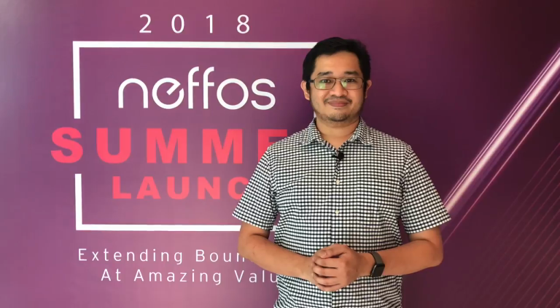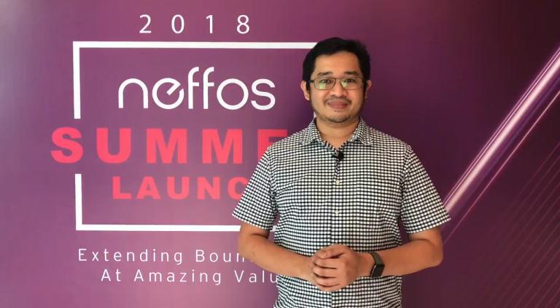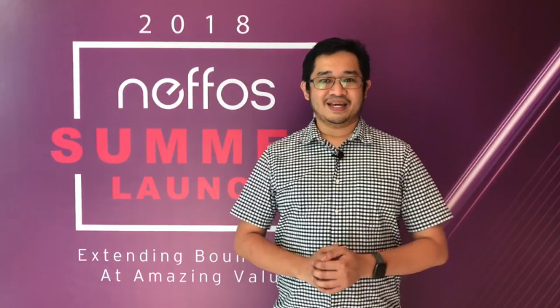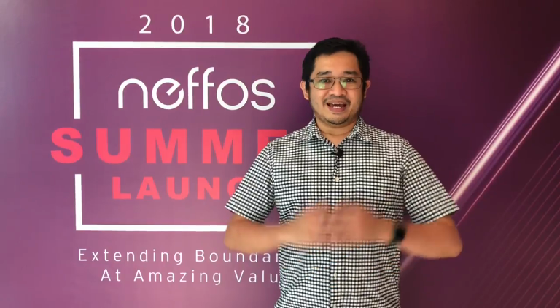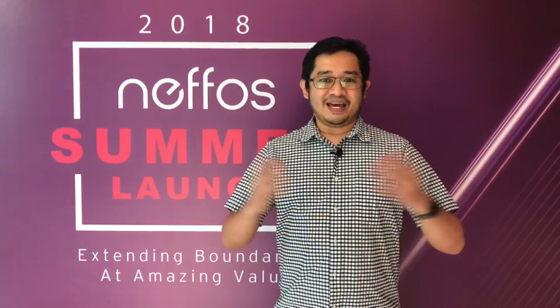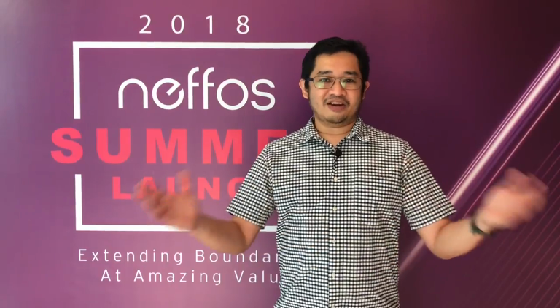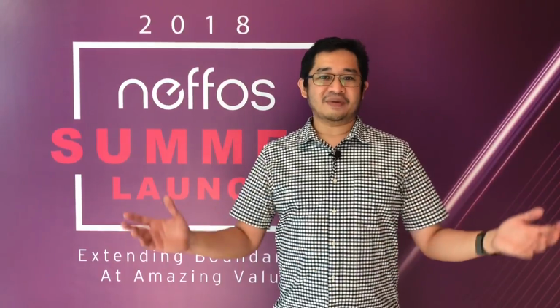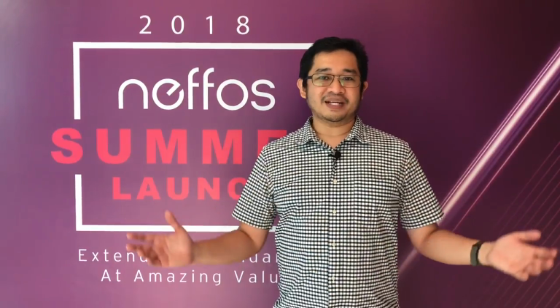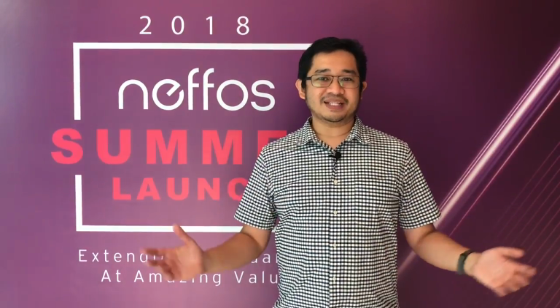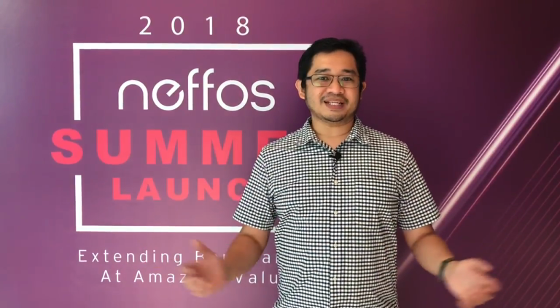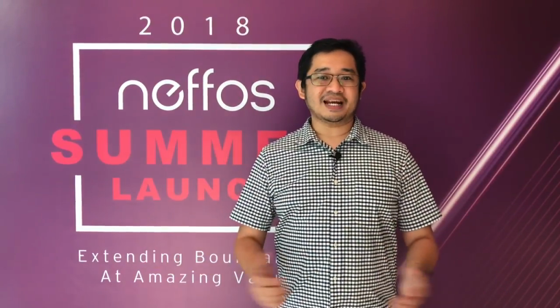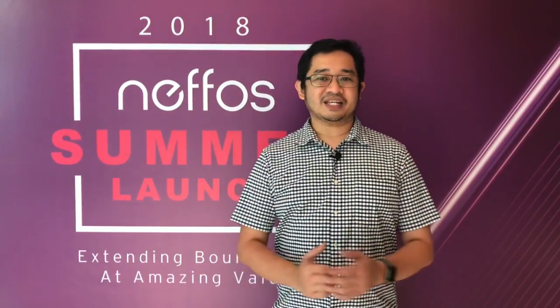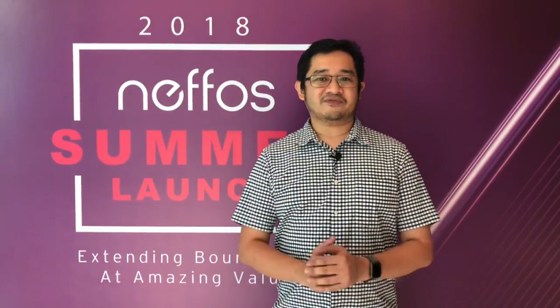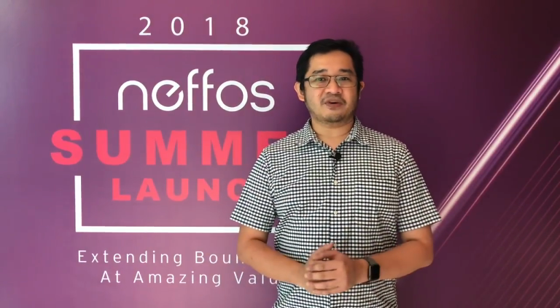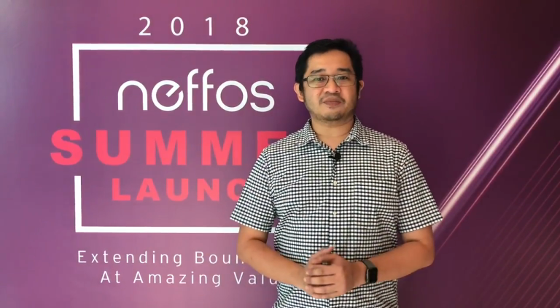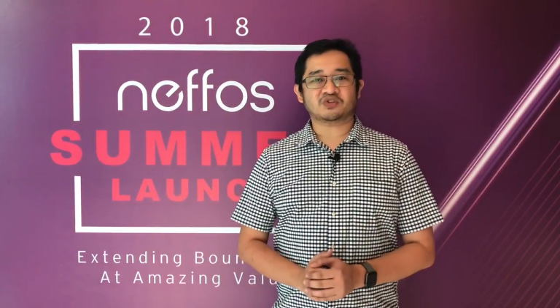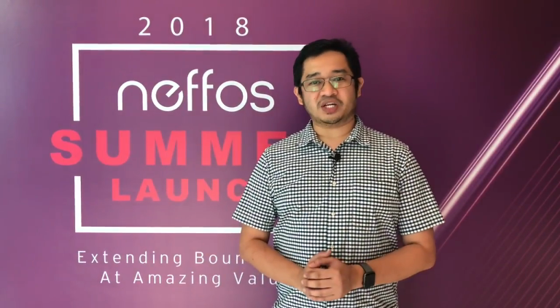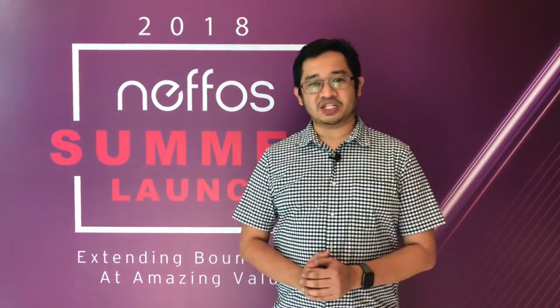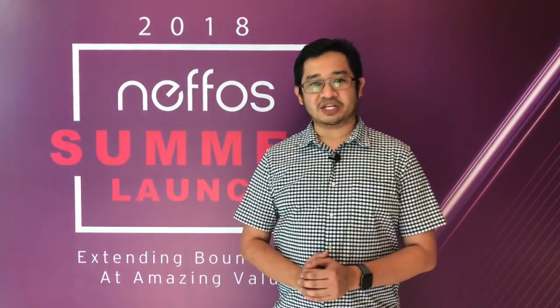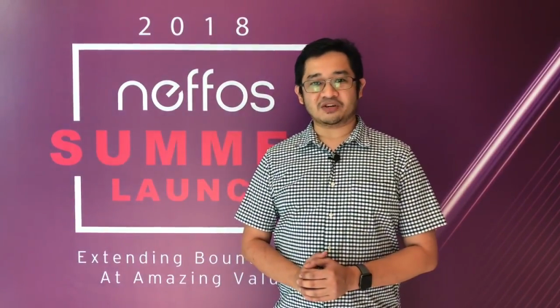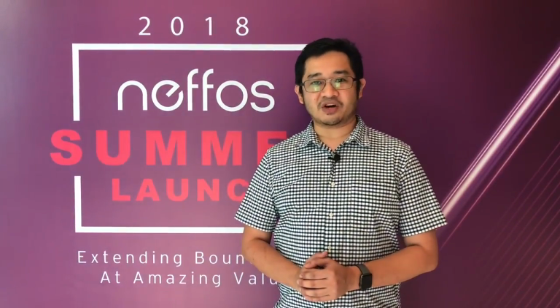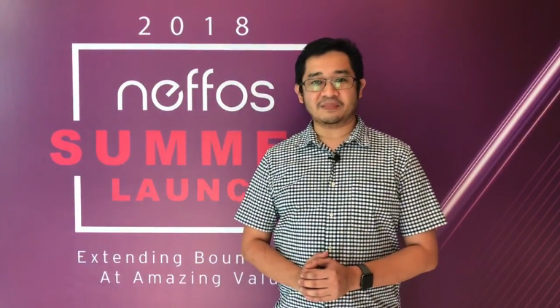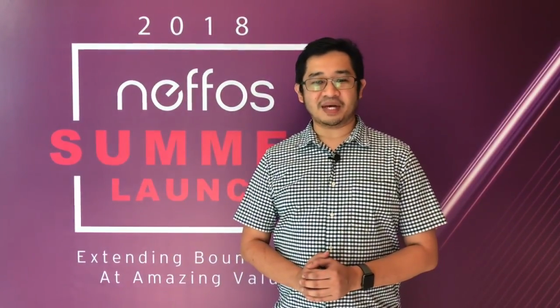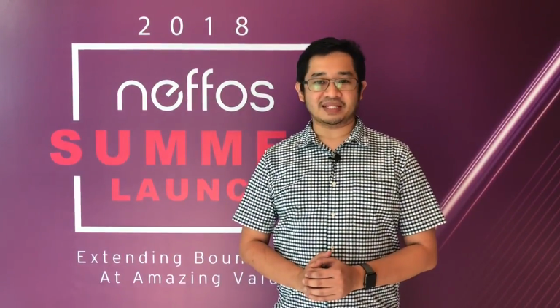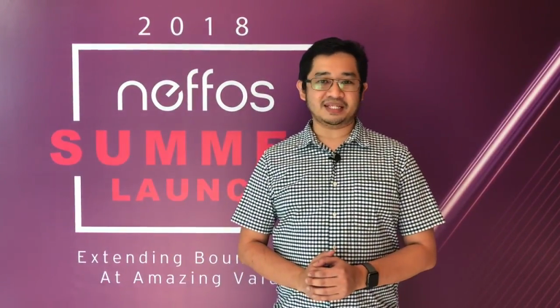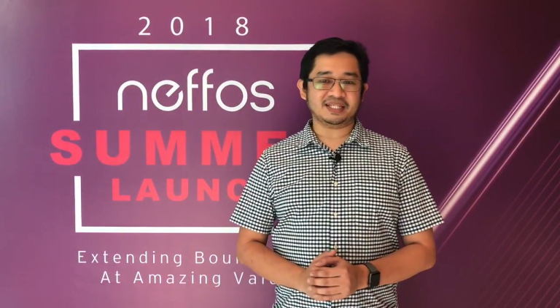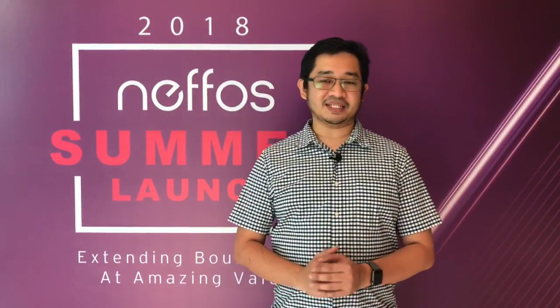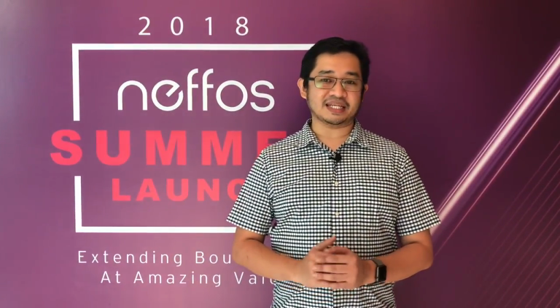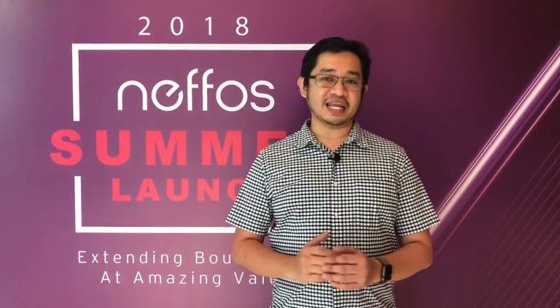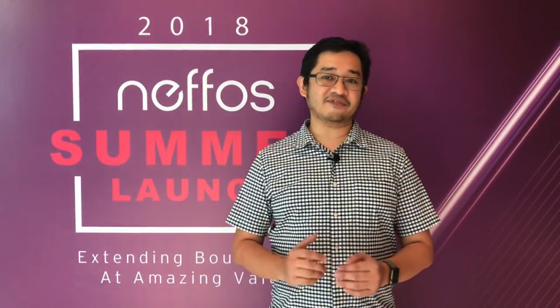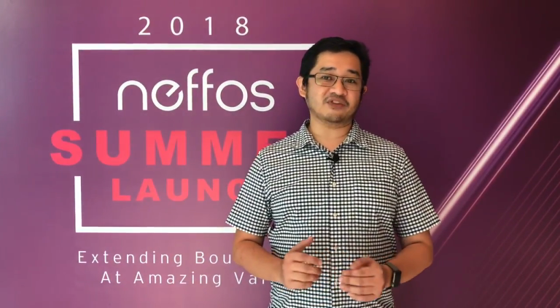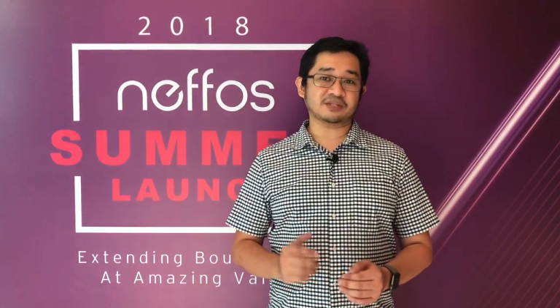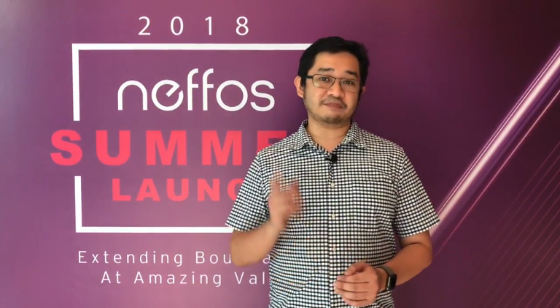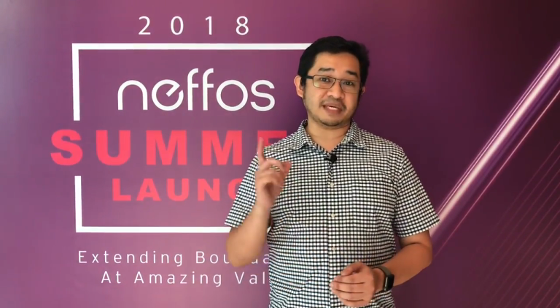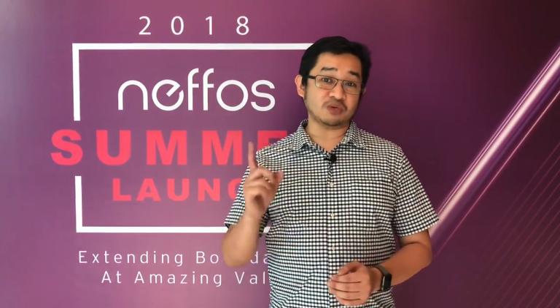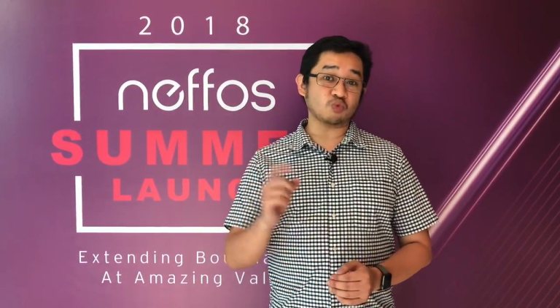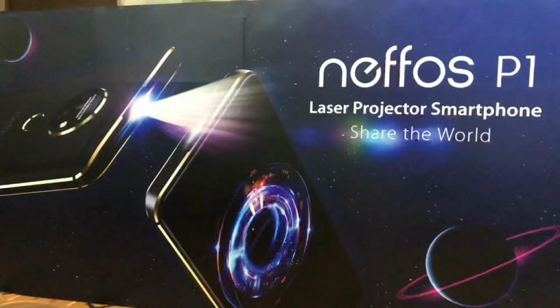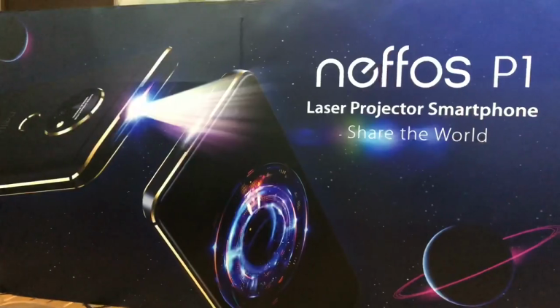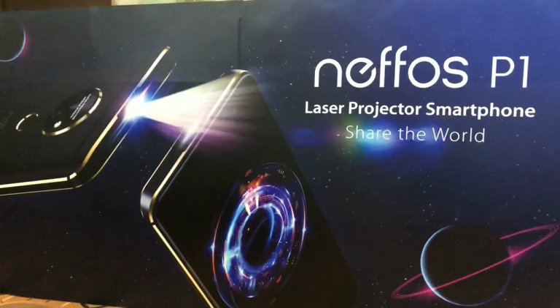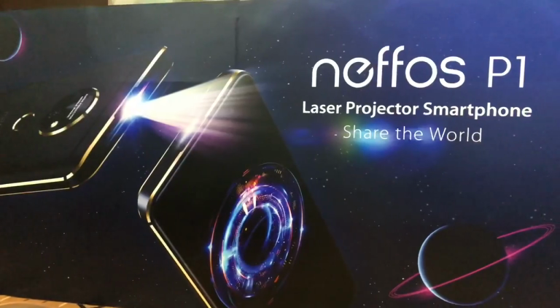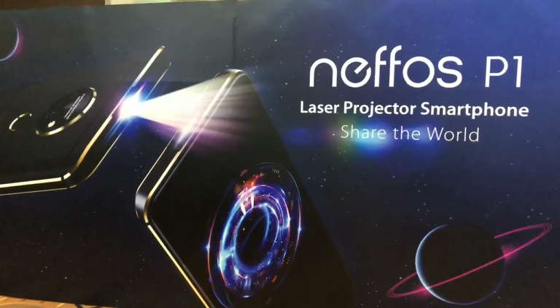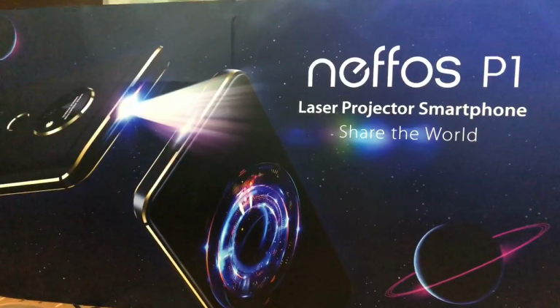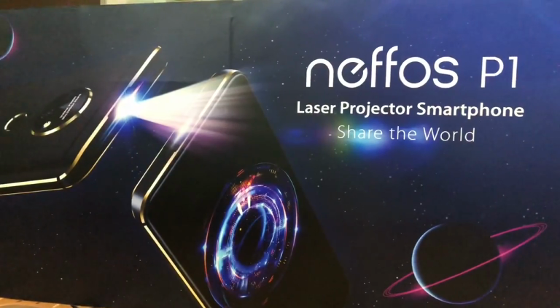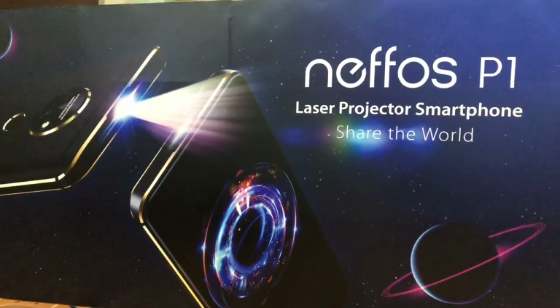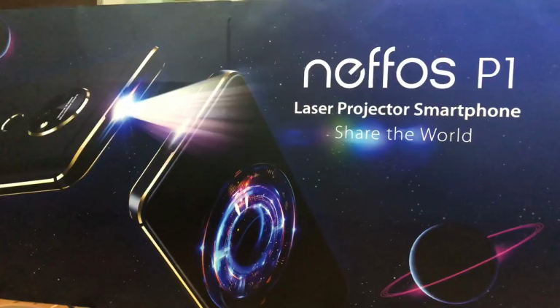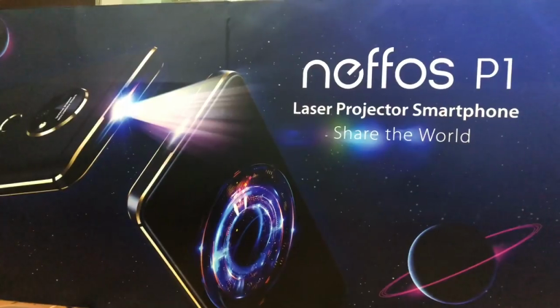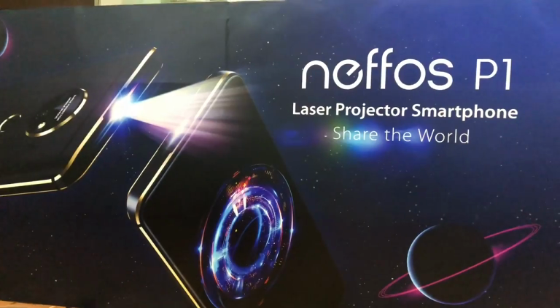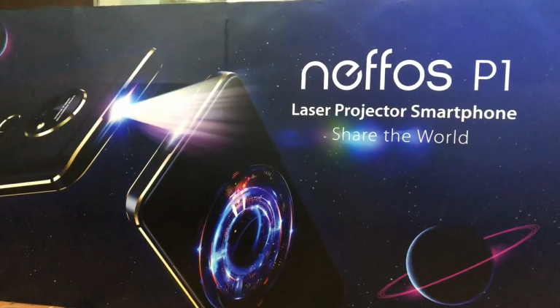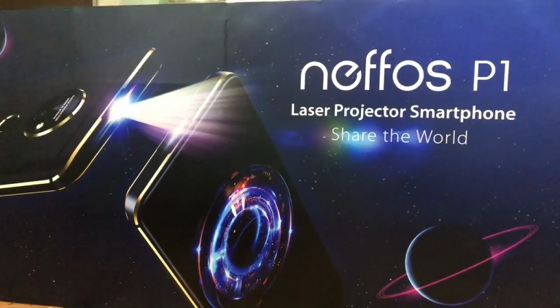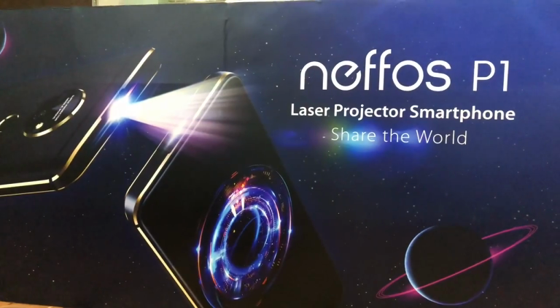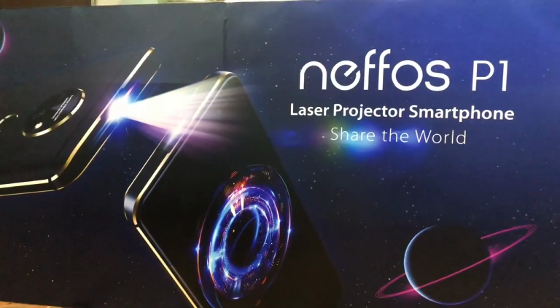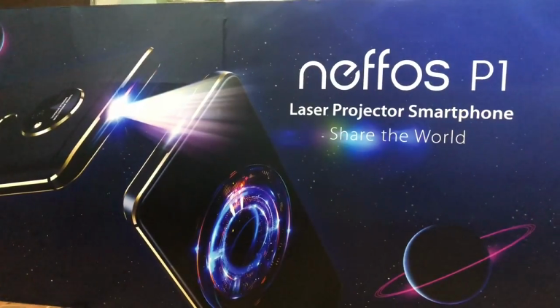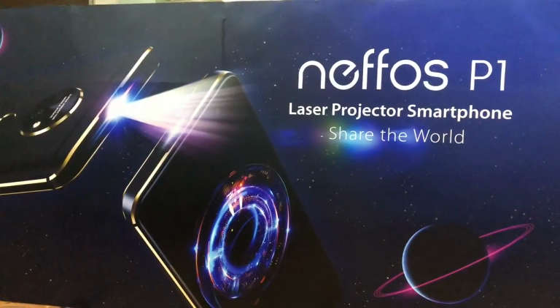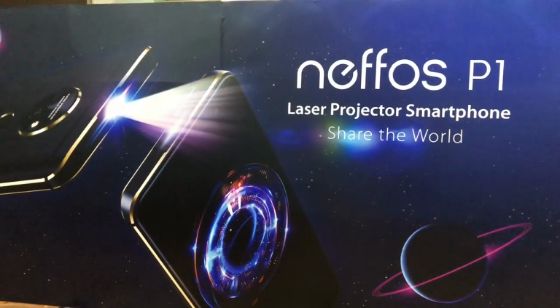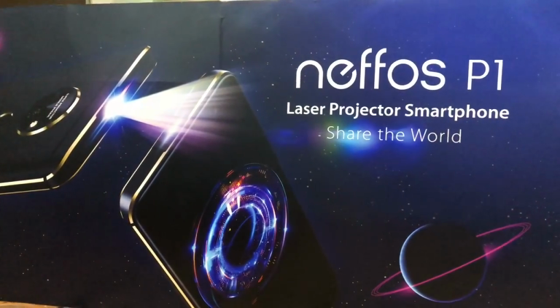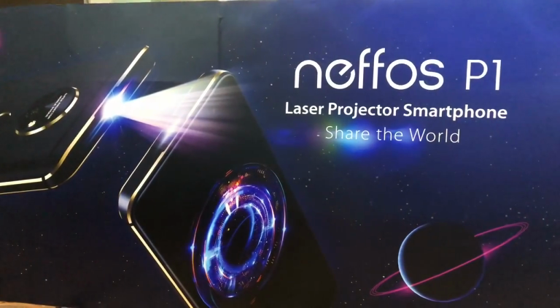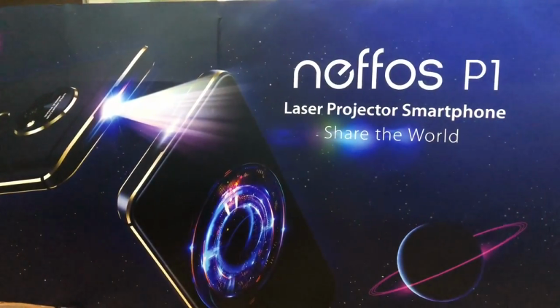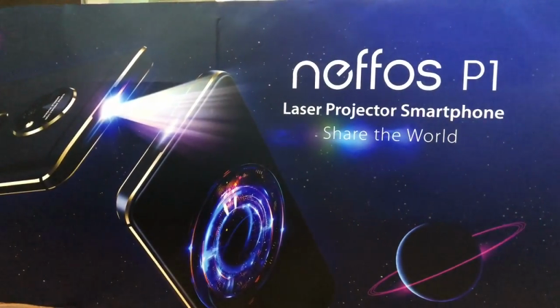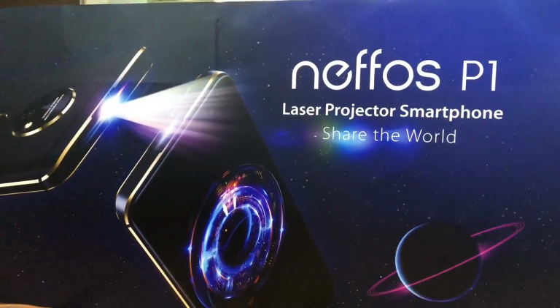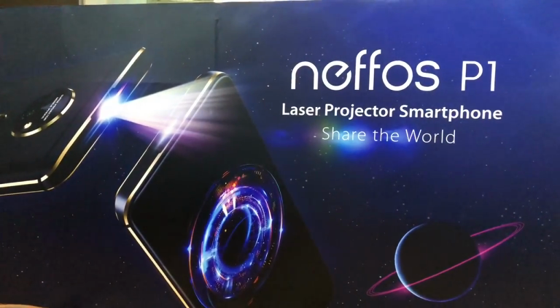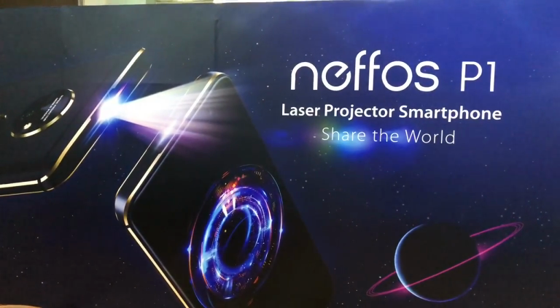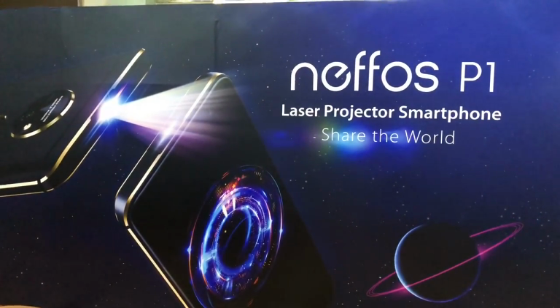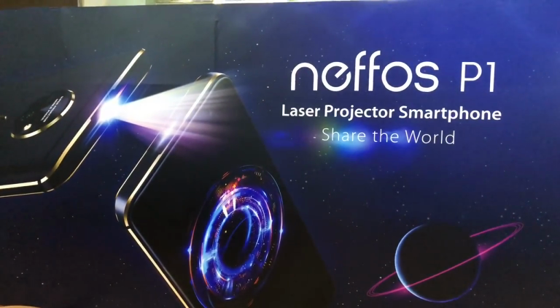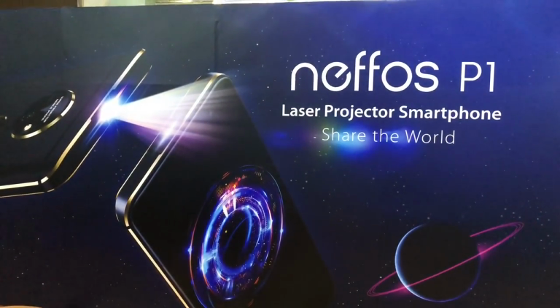Hello everybody, this is Alex from SoyaChinchia.com and this is the Neffos P1 — TP-Link's first smartphone with a built-in projector.